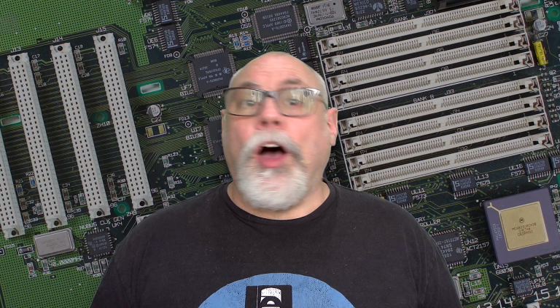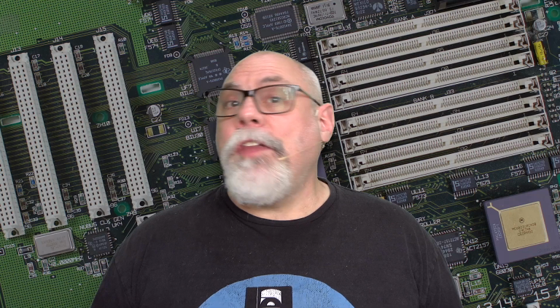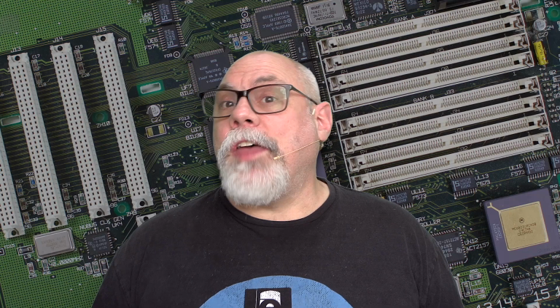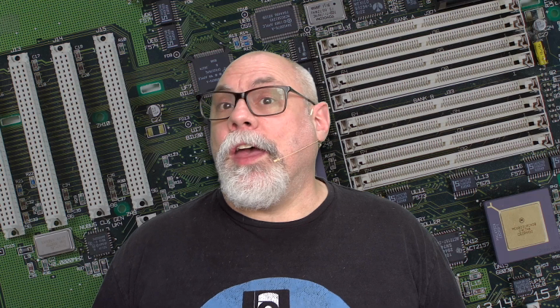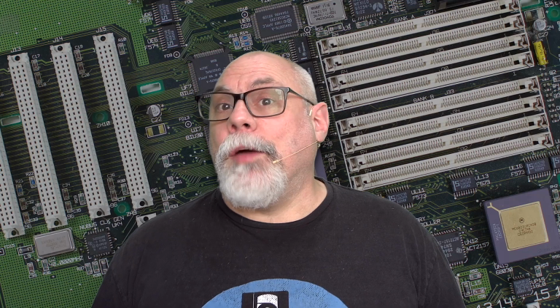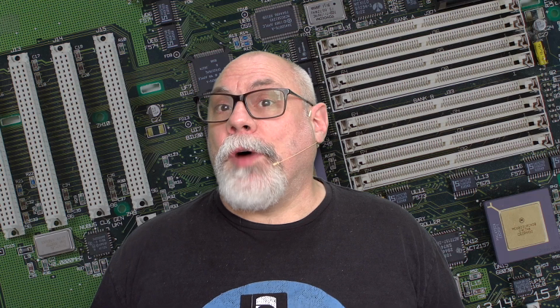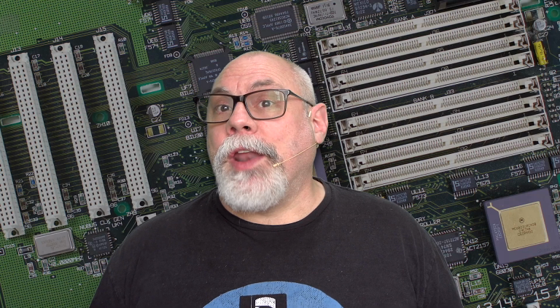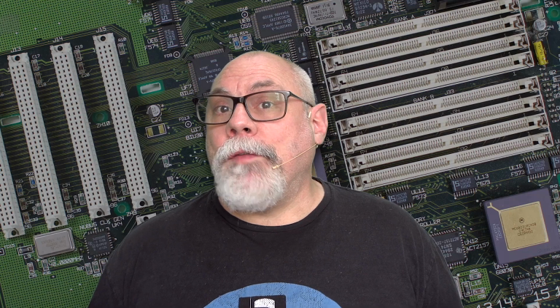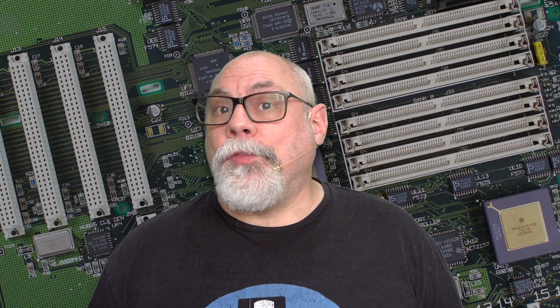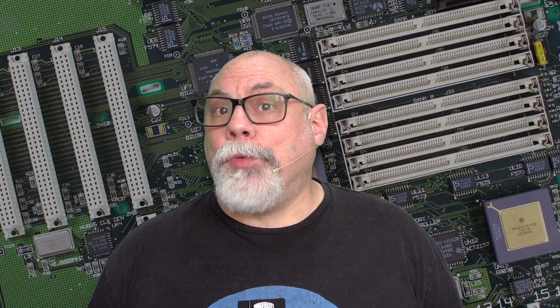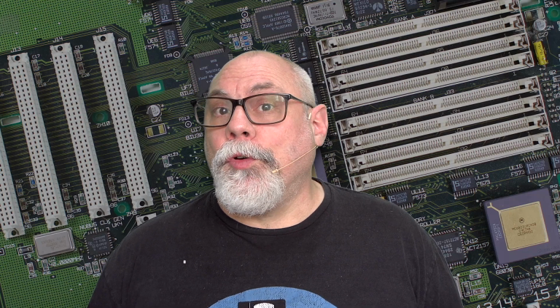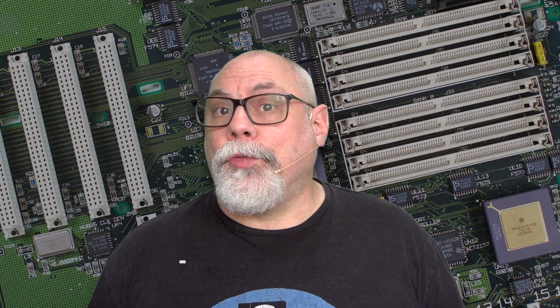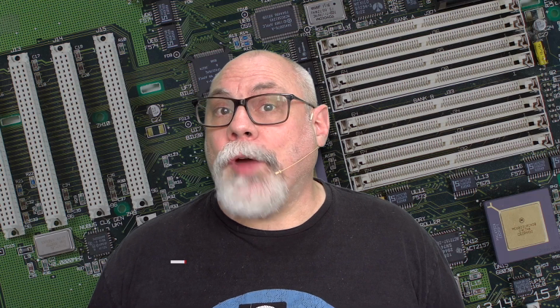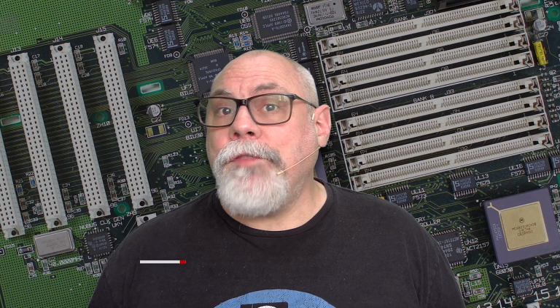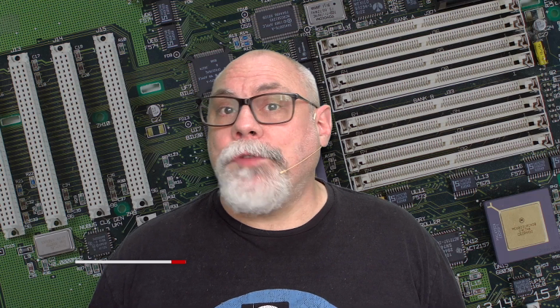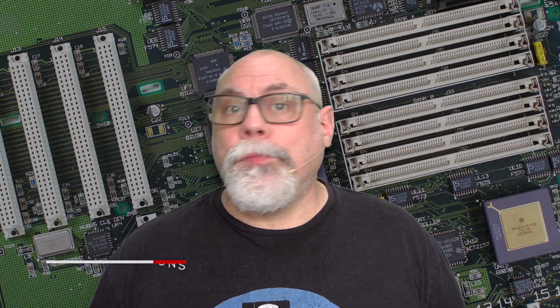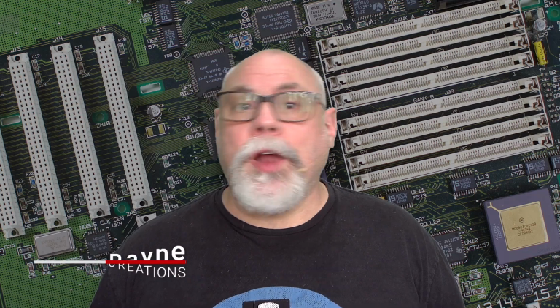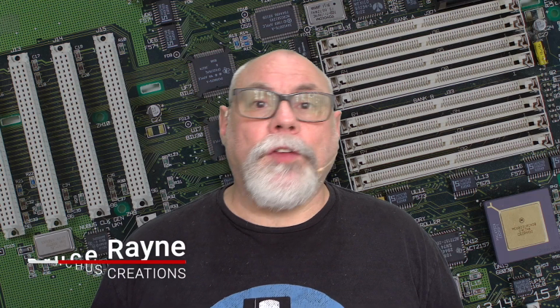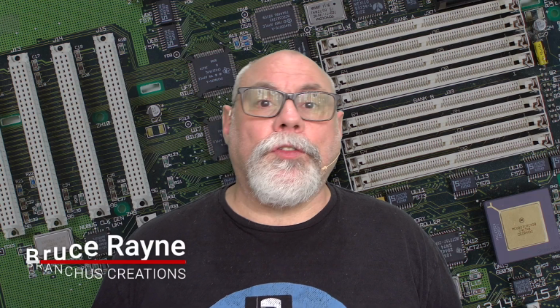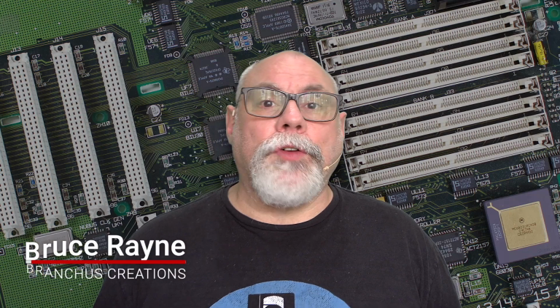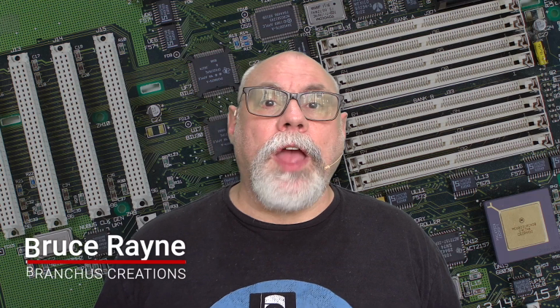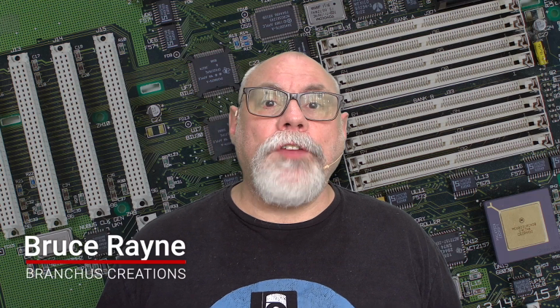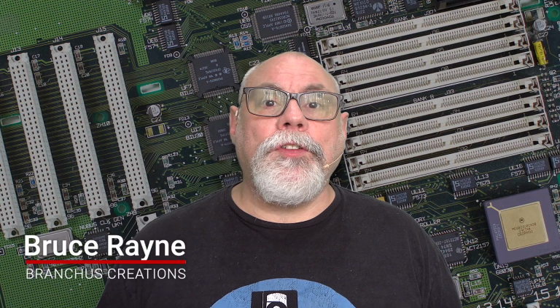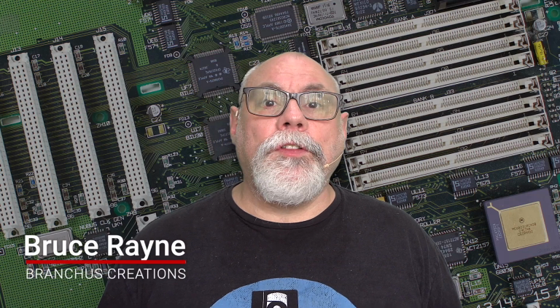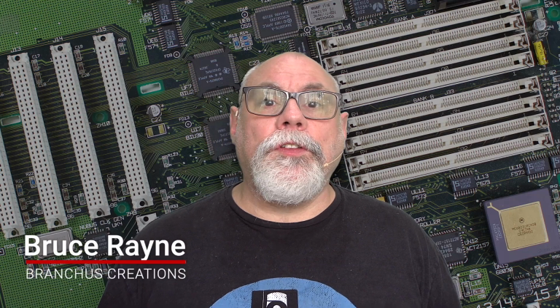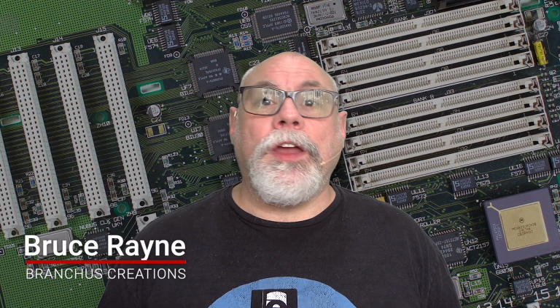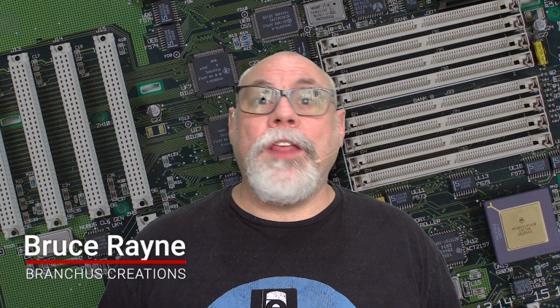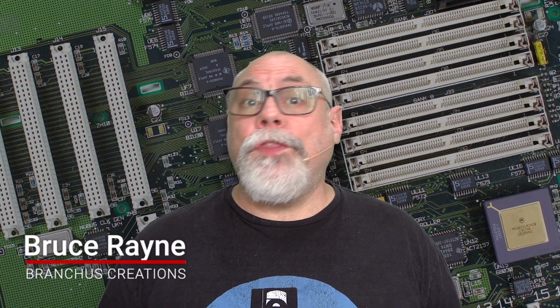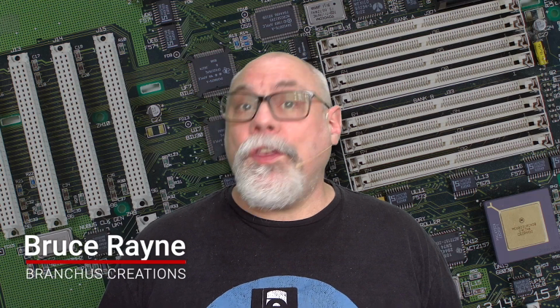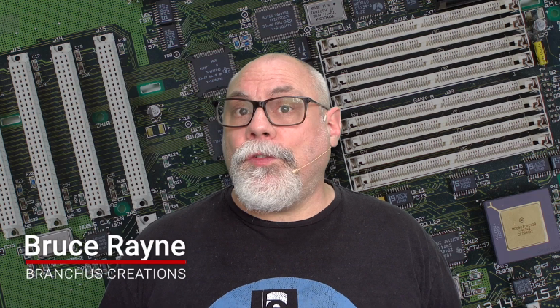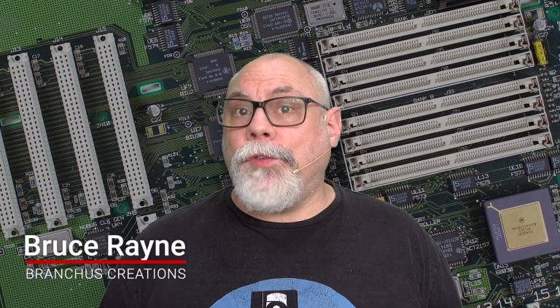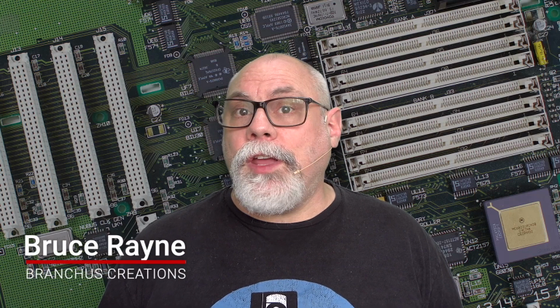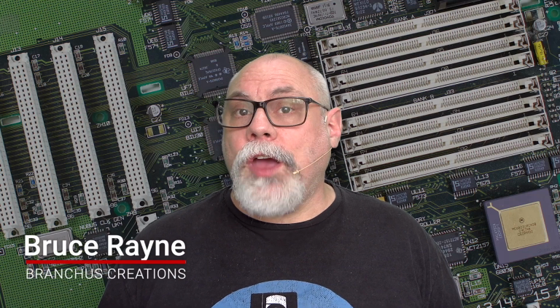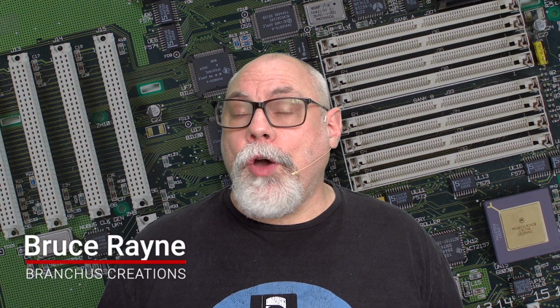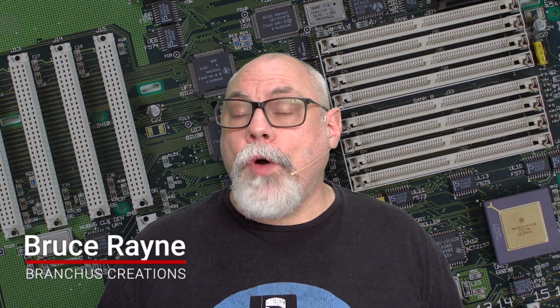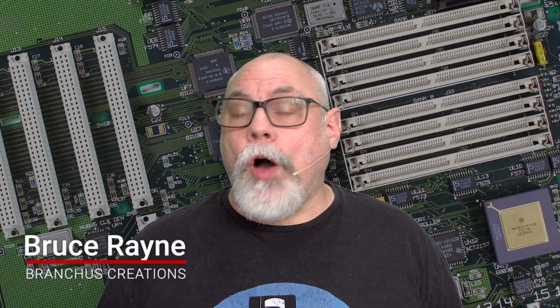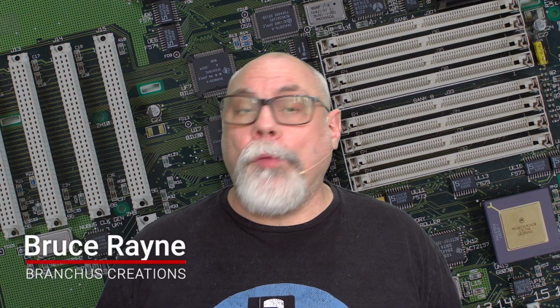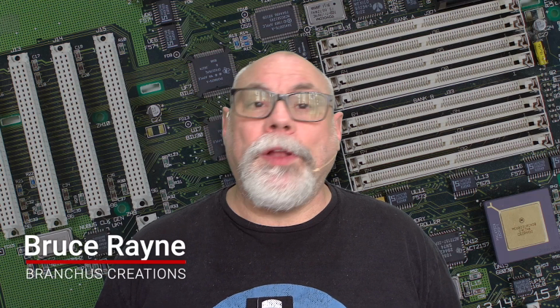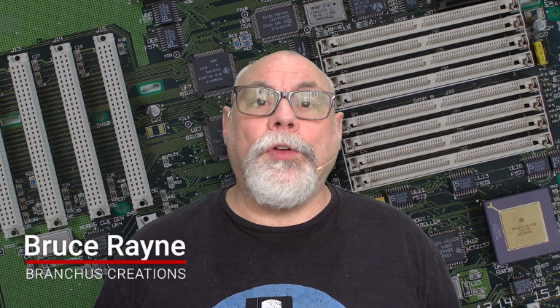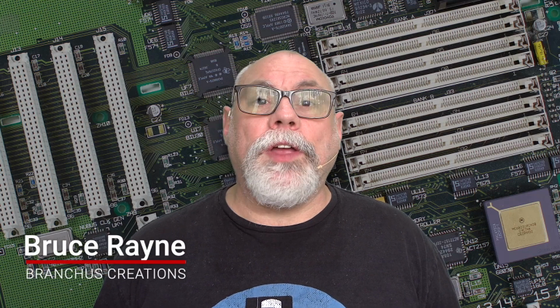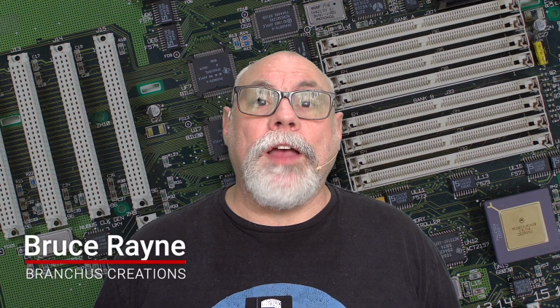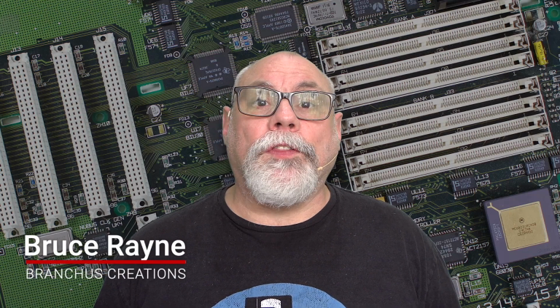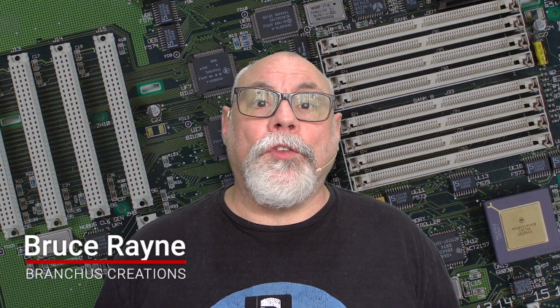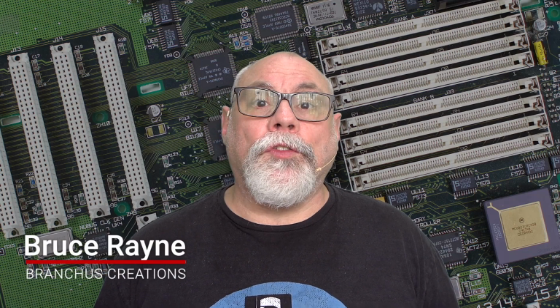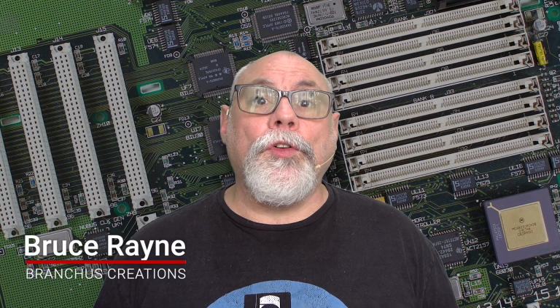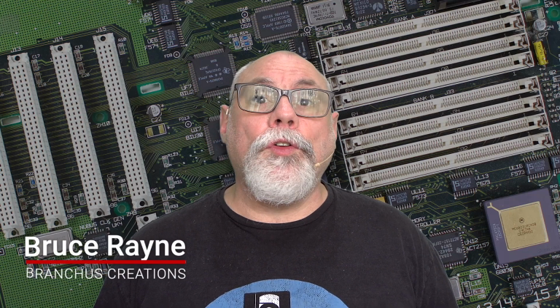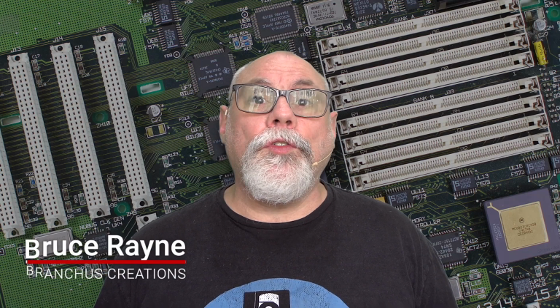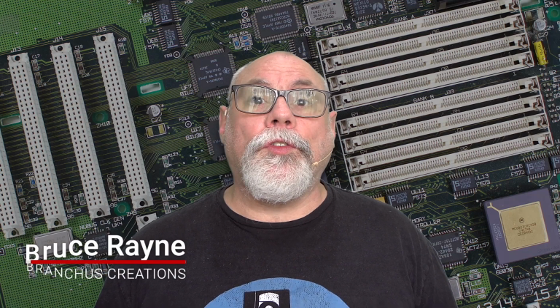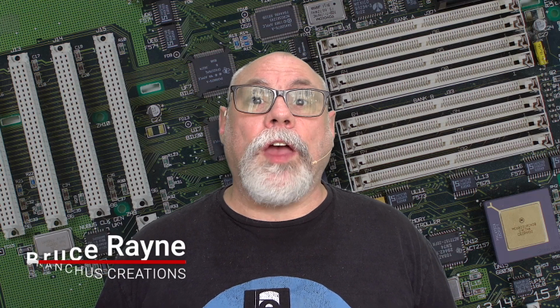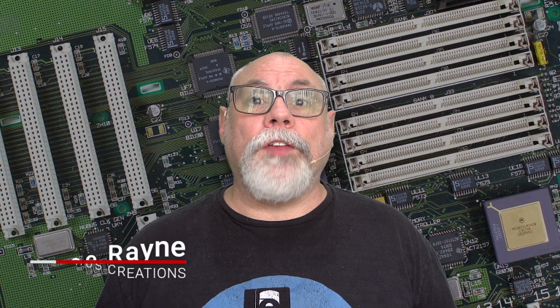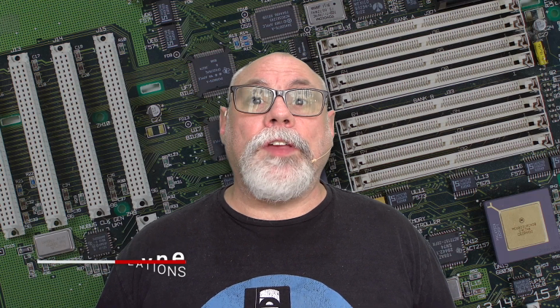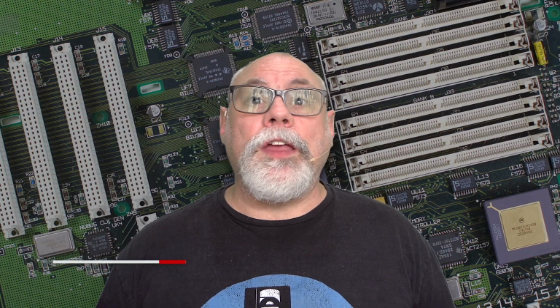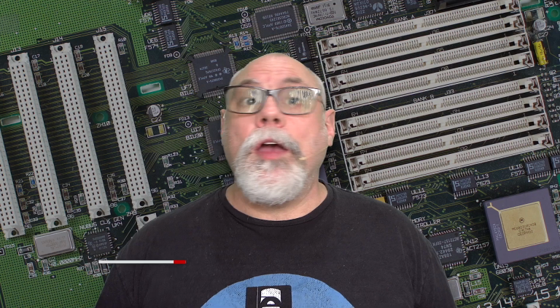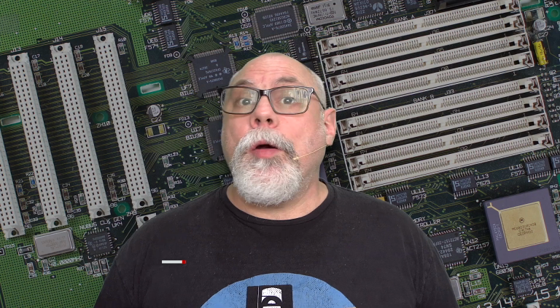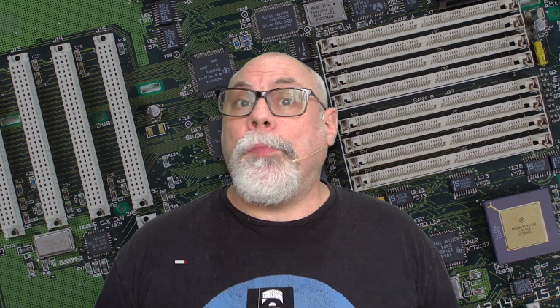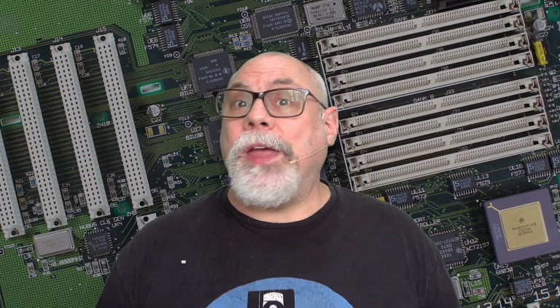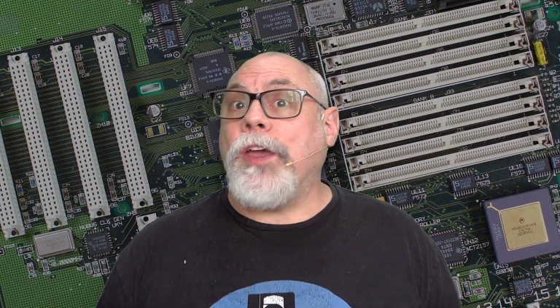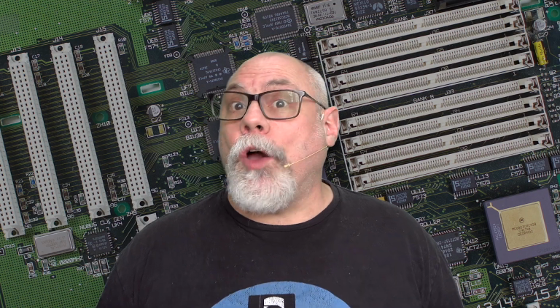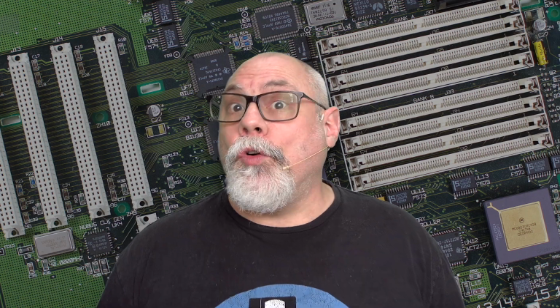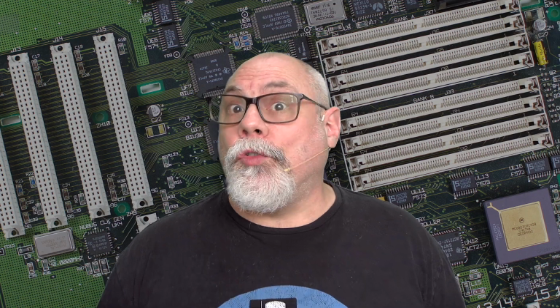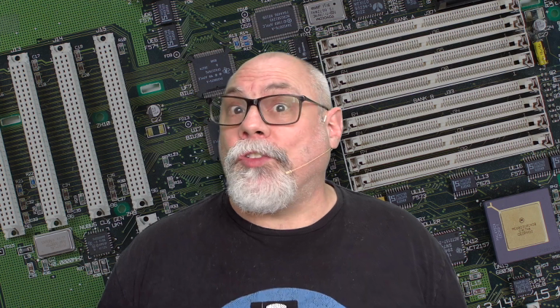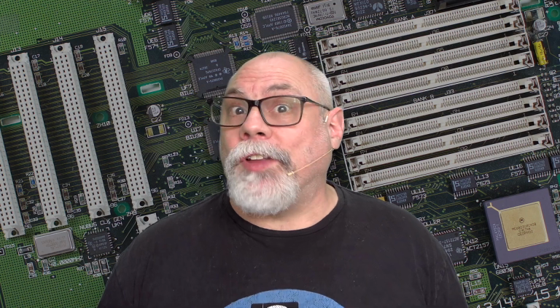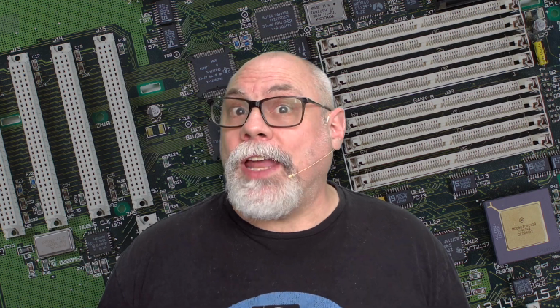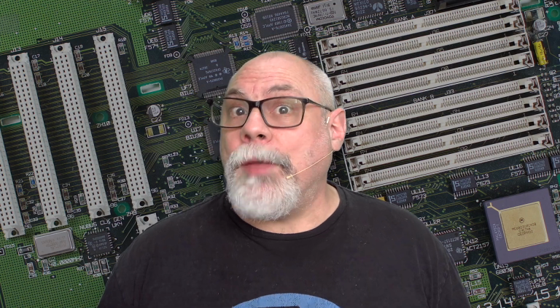Hi there, my name is Bruce Rain from Breakers Creations, and in this video I'll be looking at the Zulu SCSI Pico Slim.